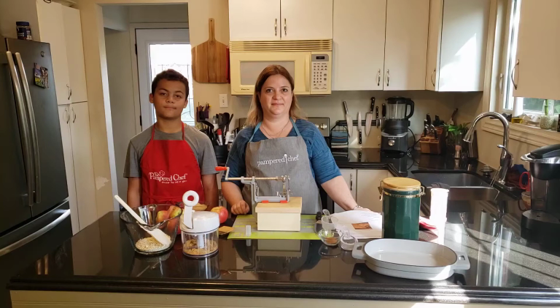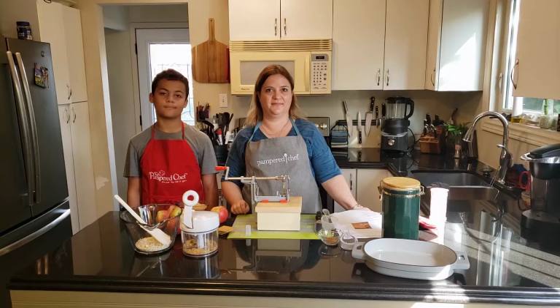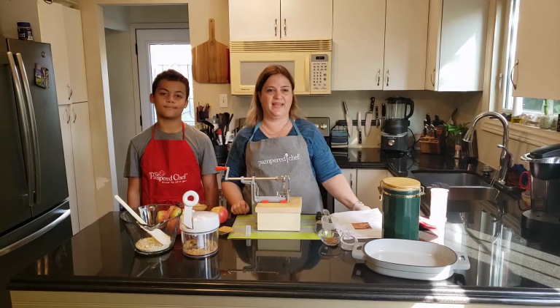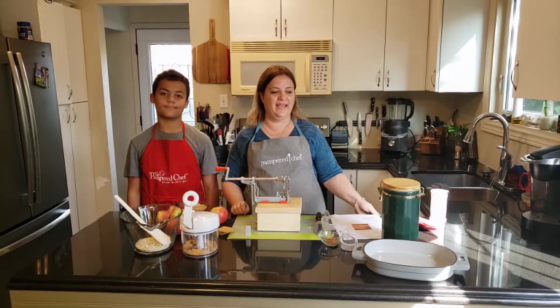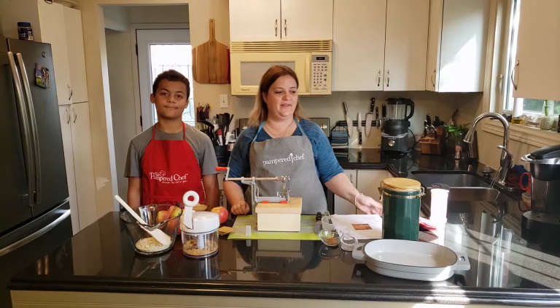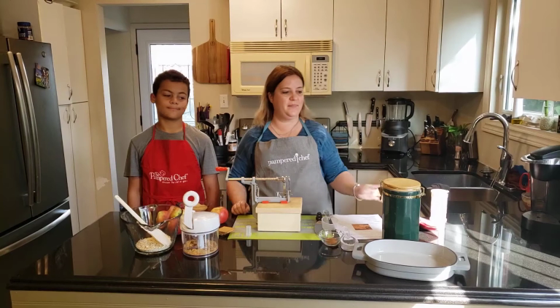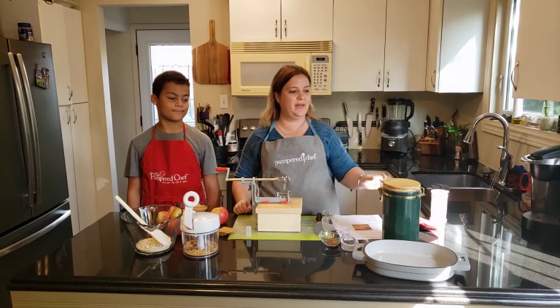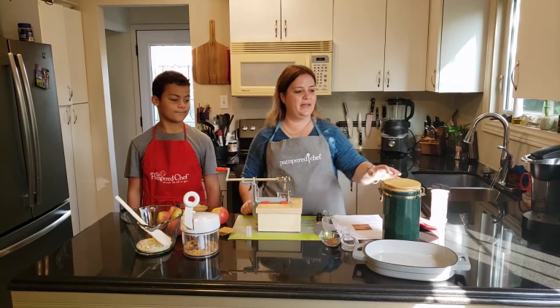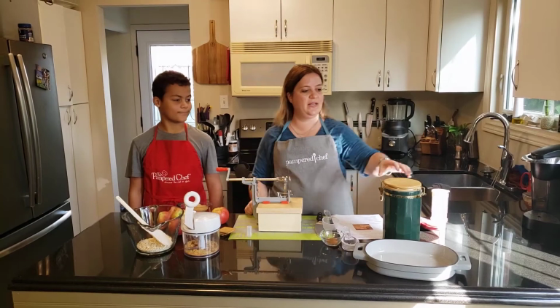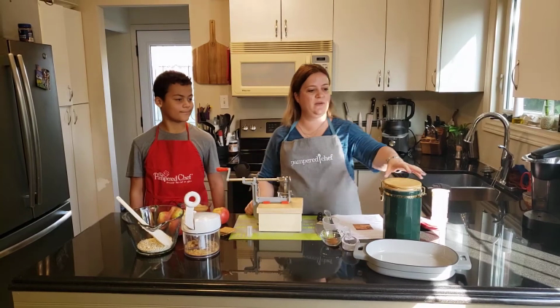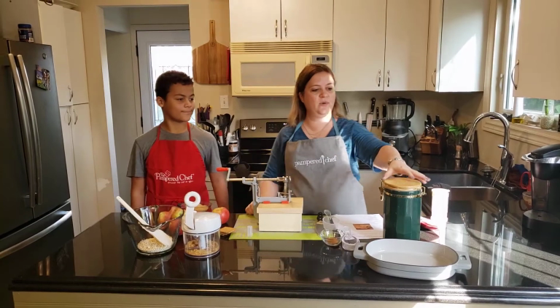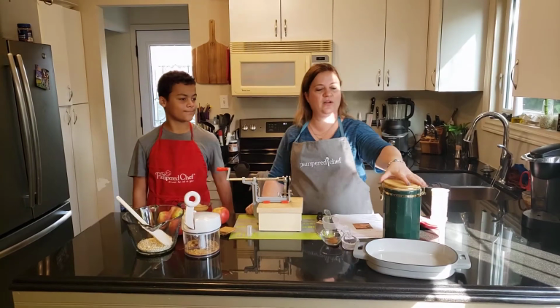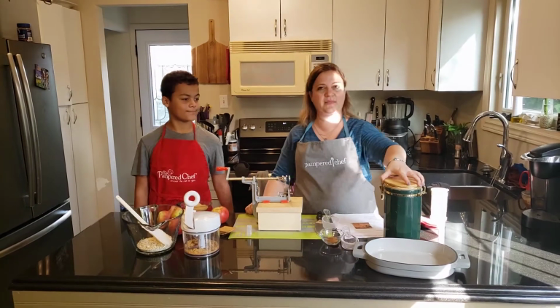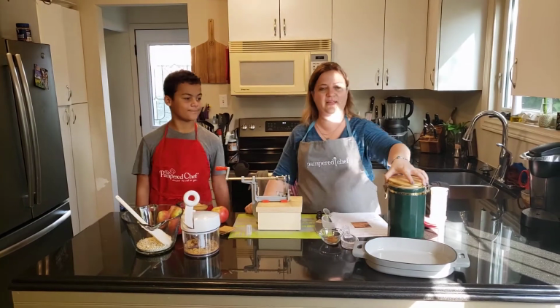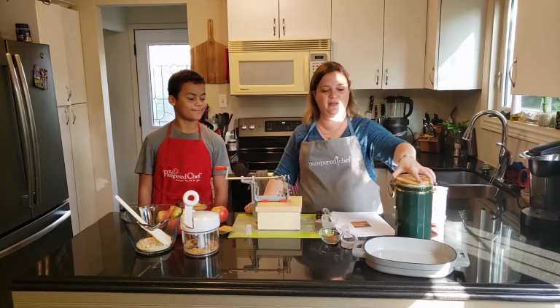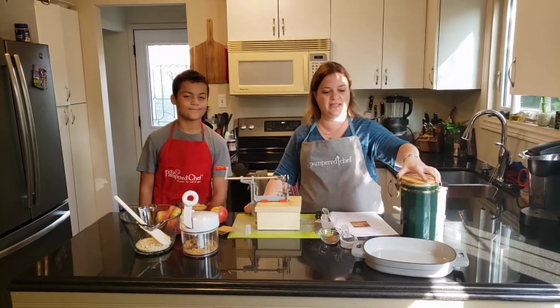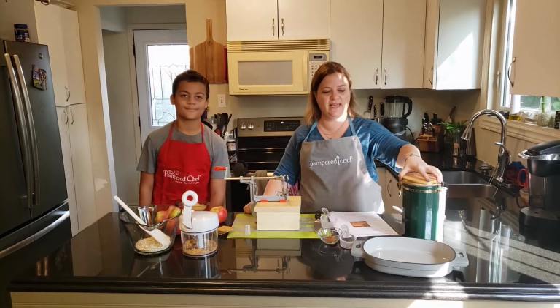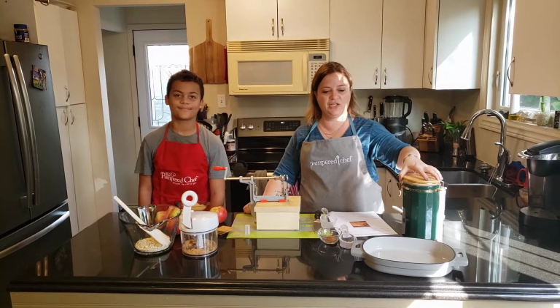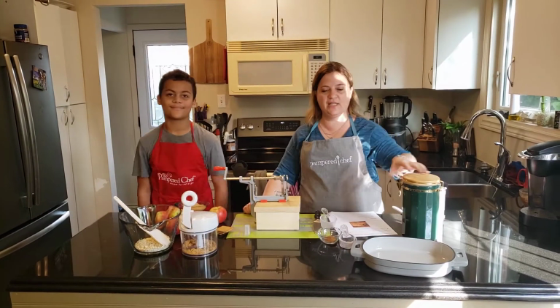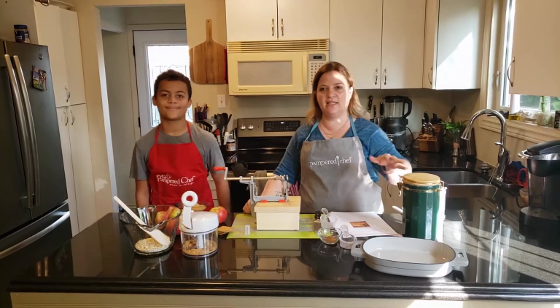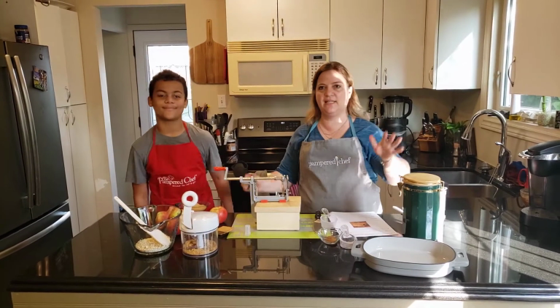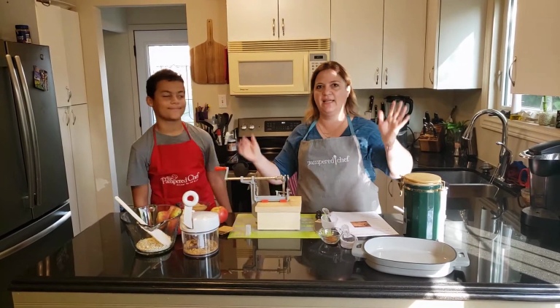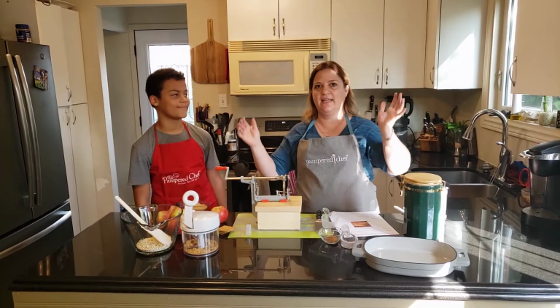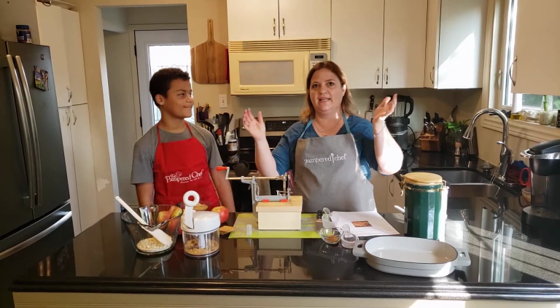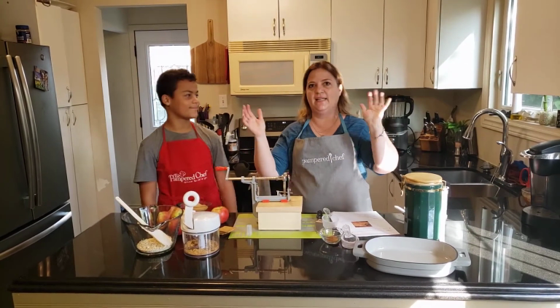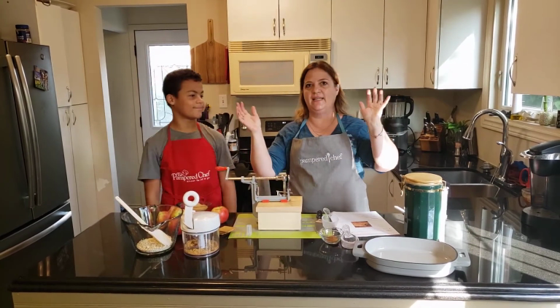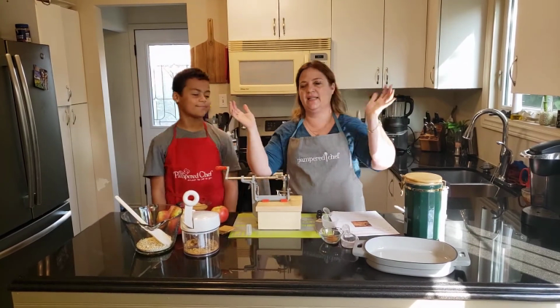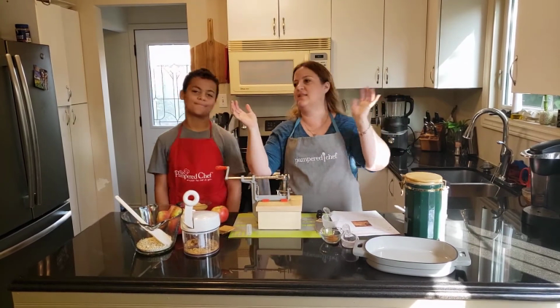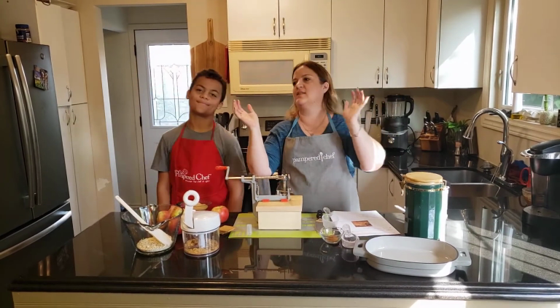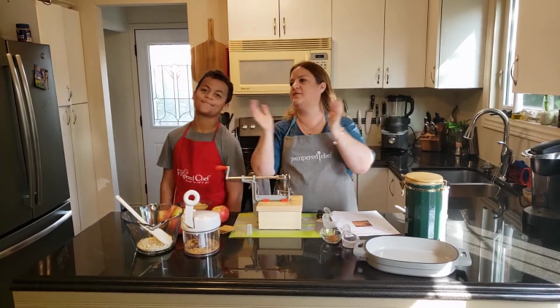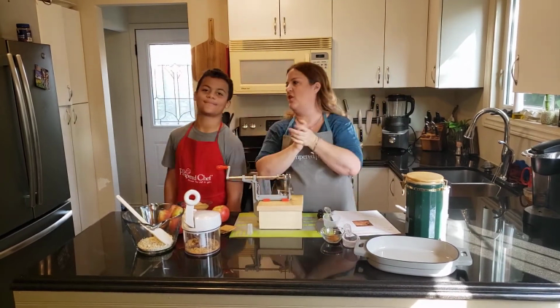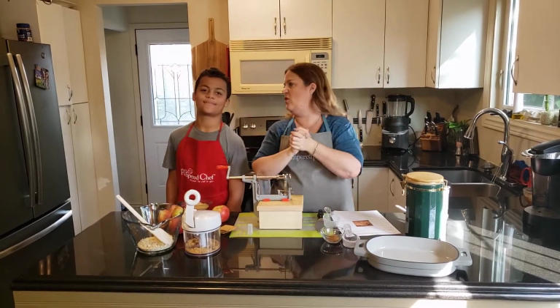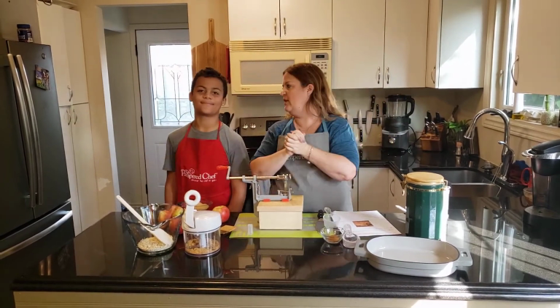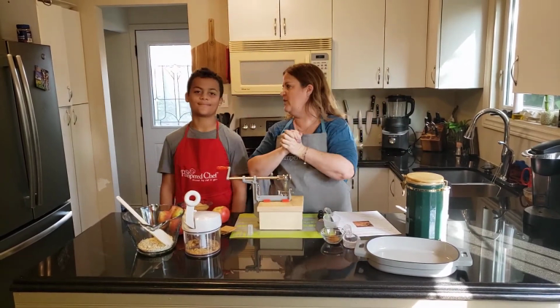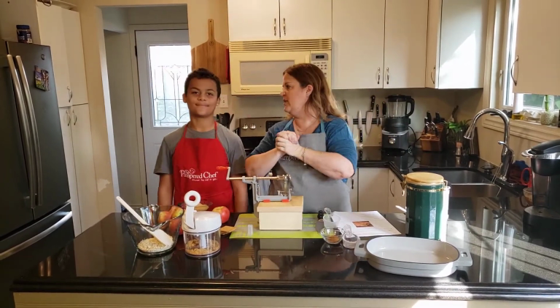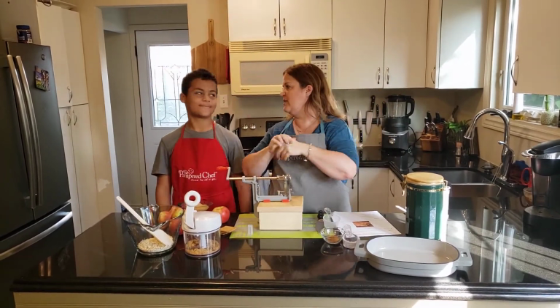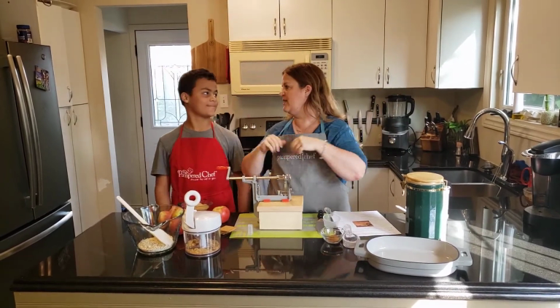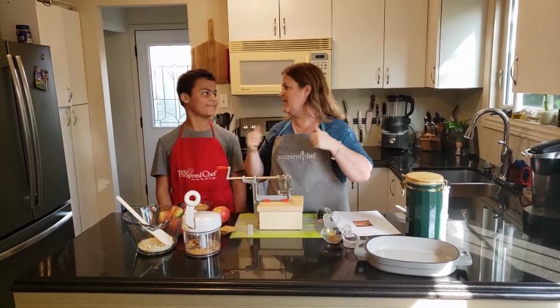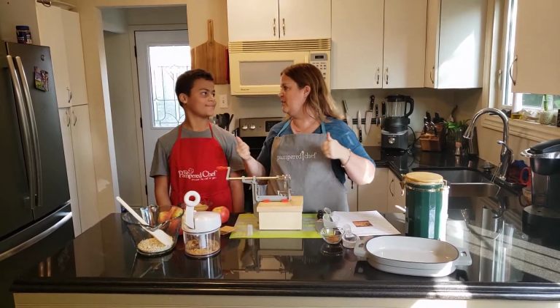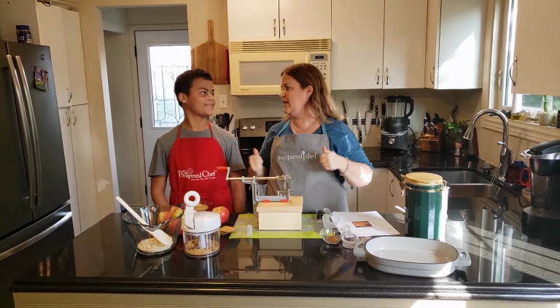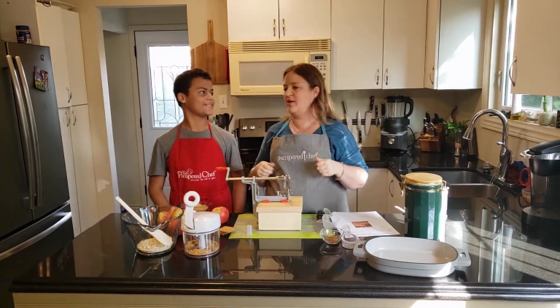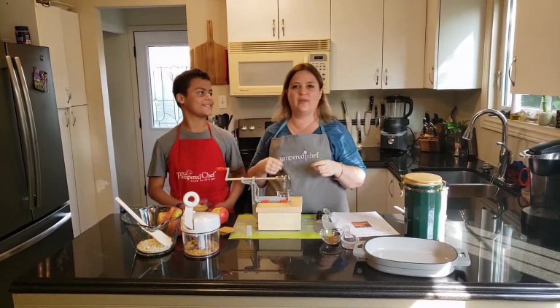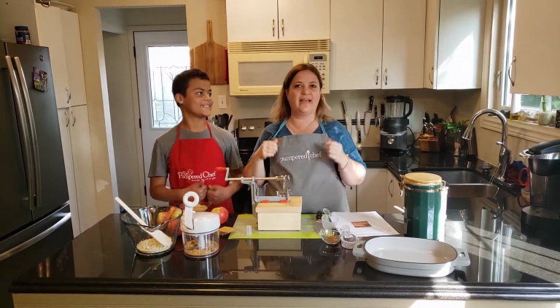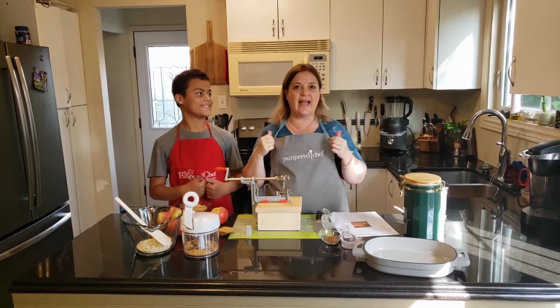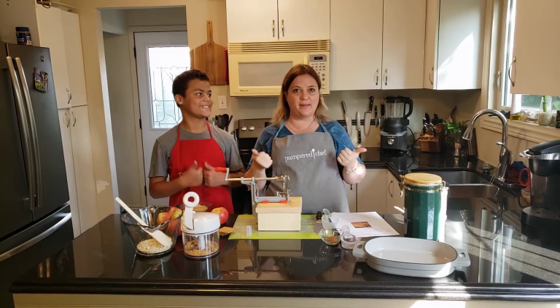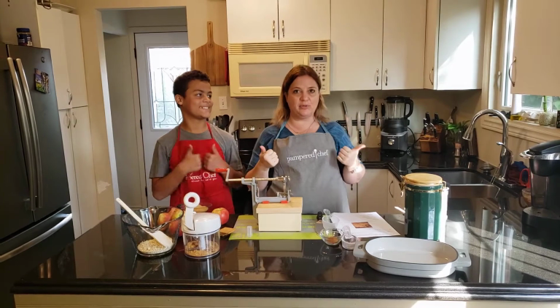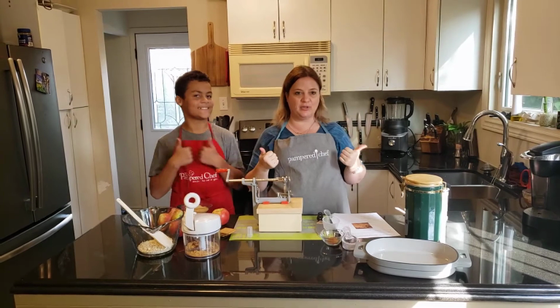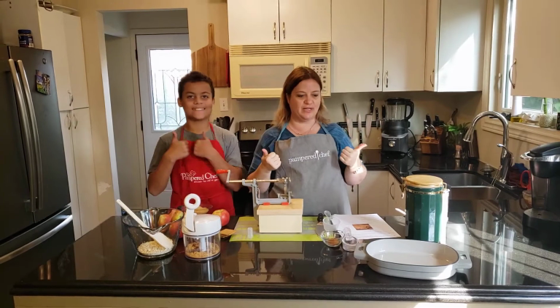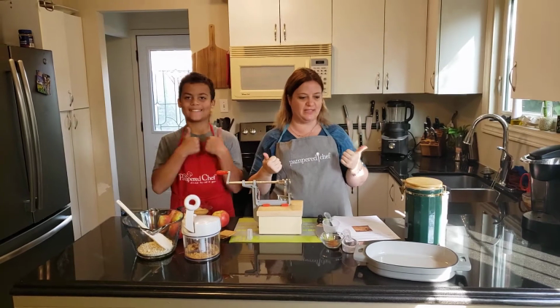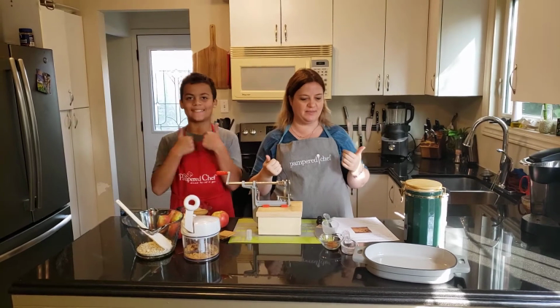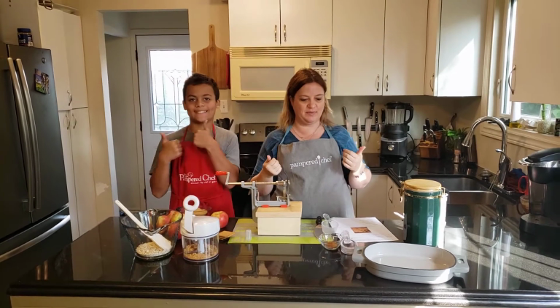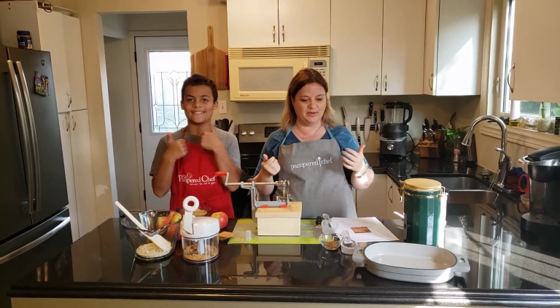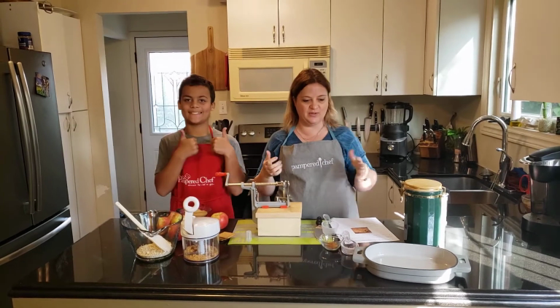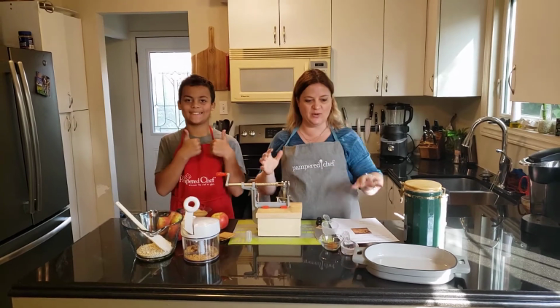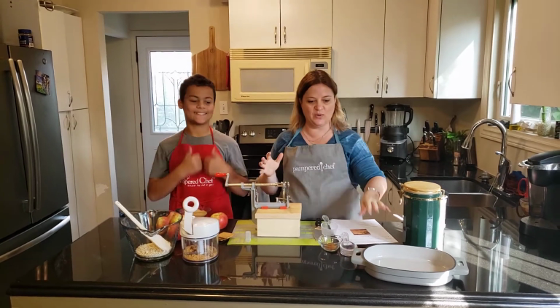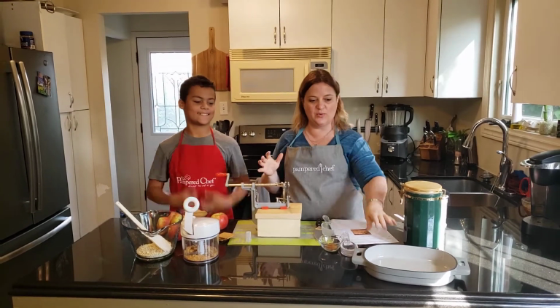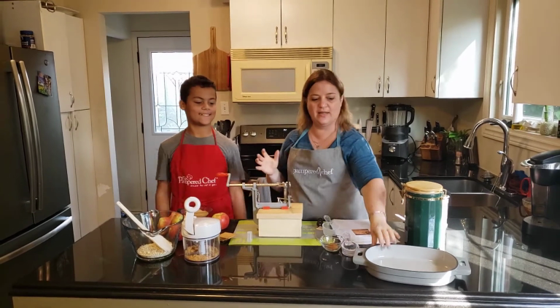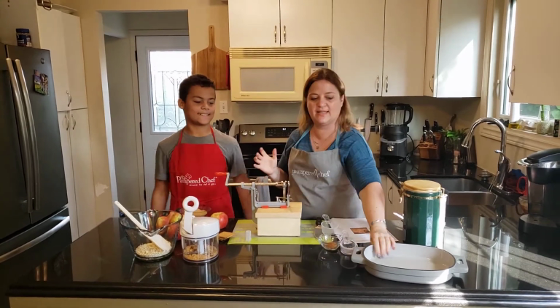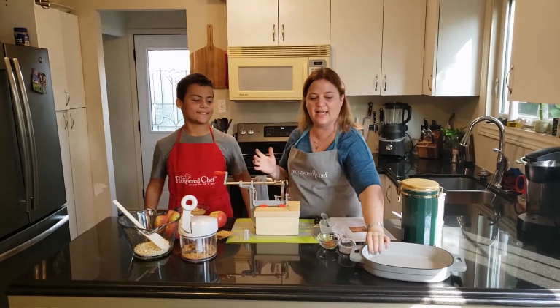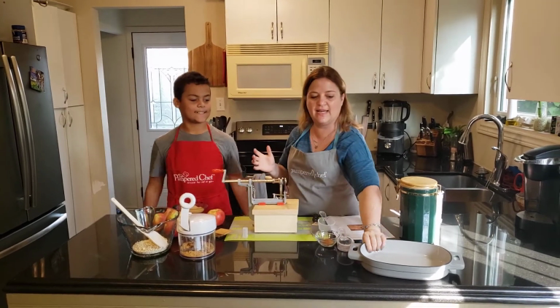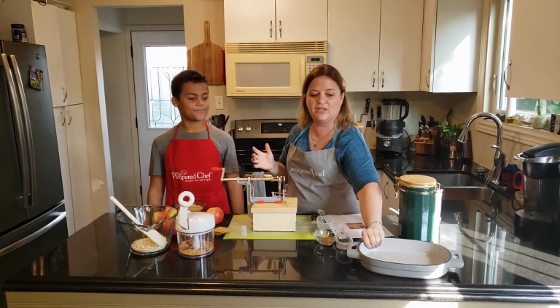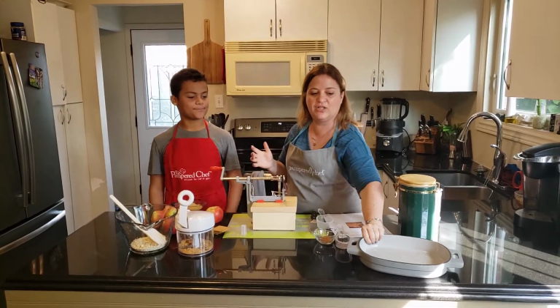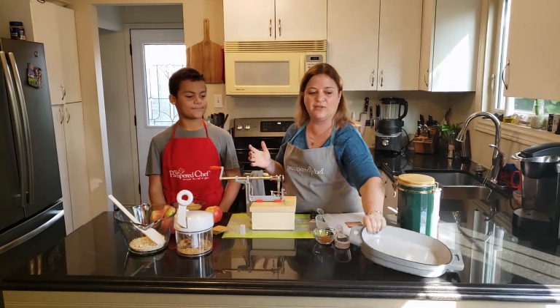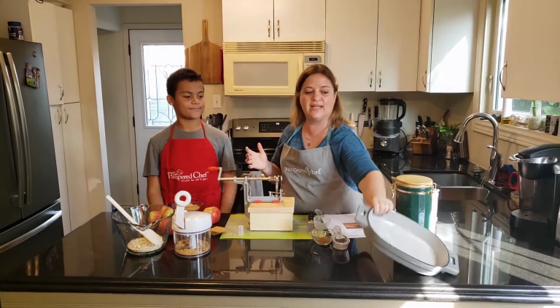Hey everybody, welcome to Kel's Kitchen. It is fall and we are celebrating with apple crisp. So excited to do this.